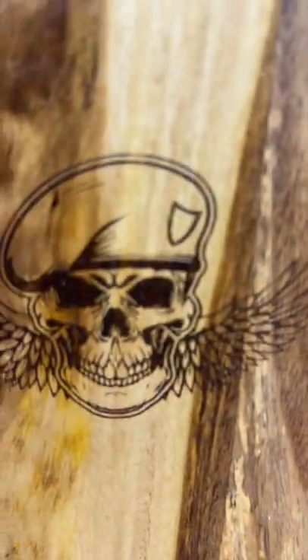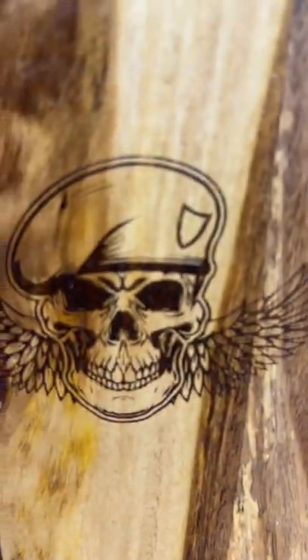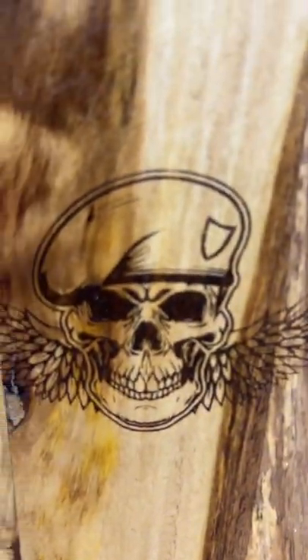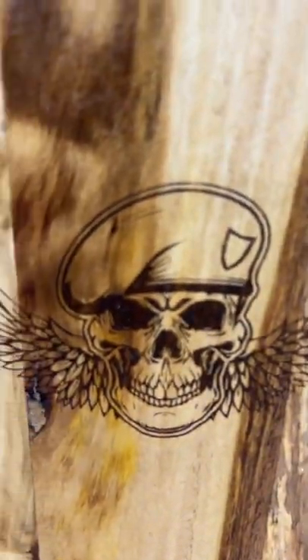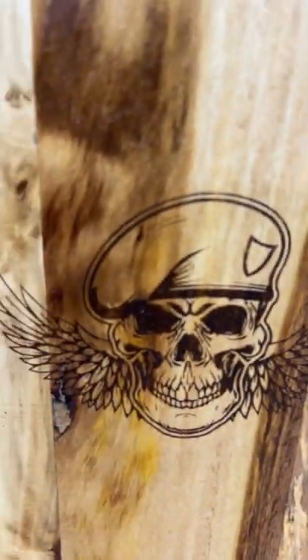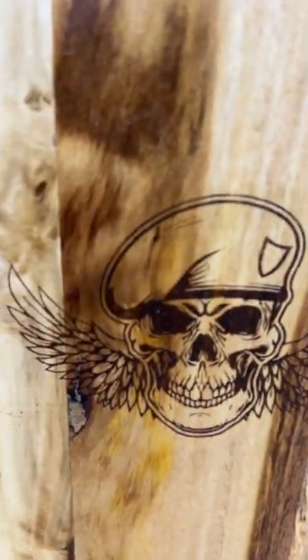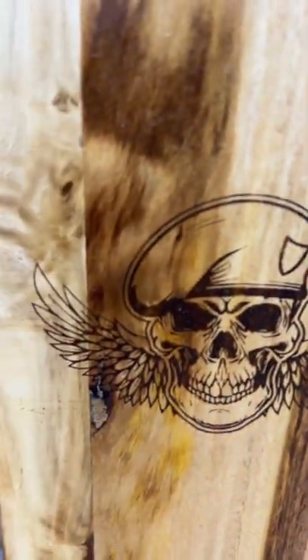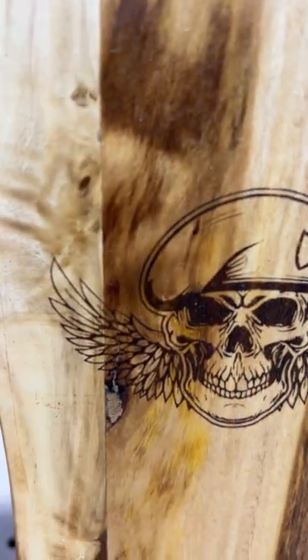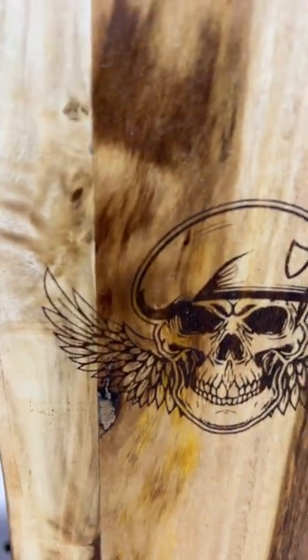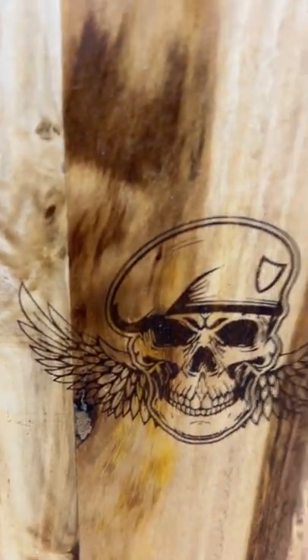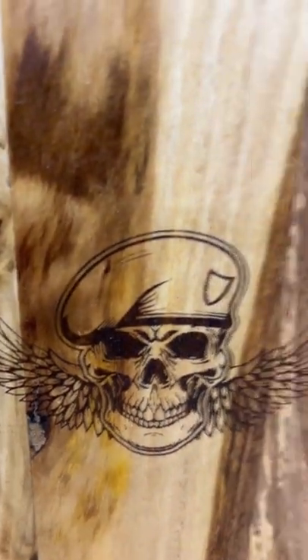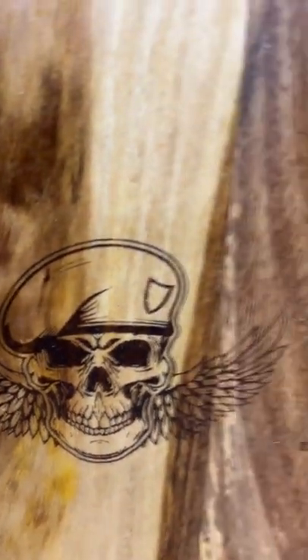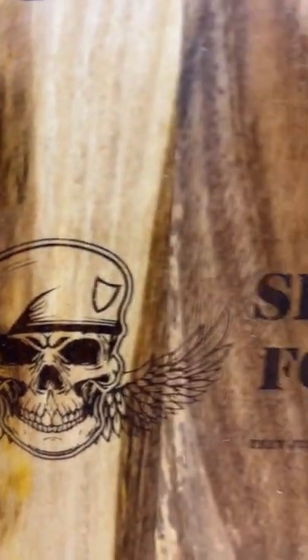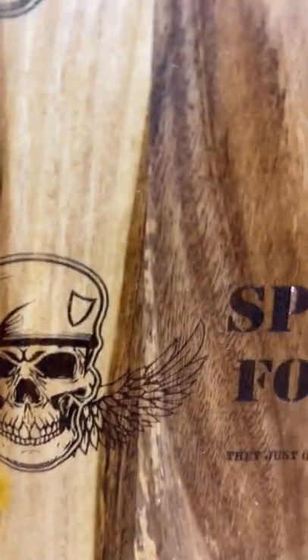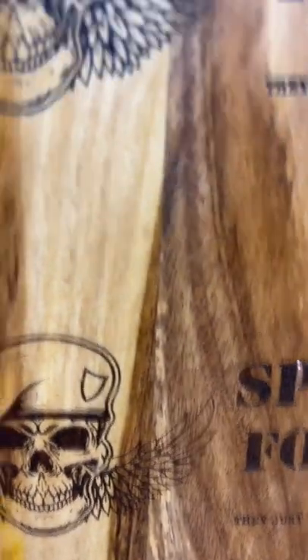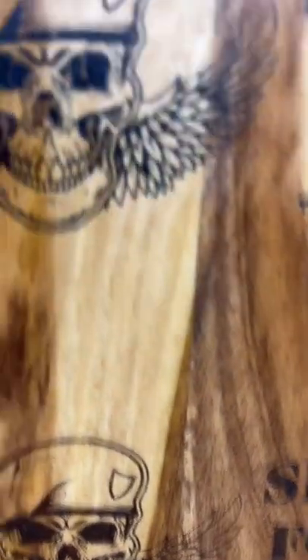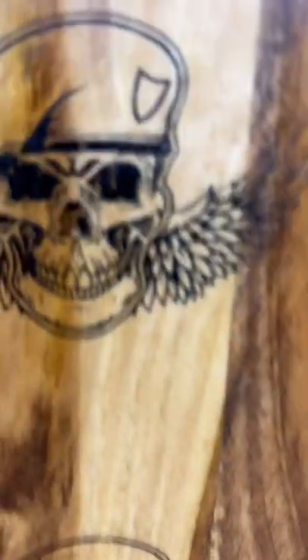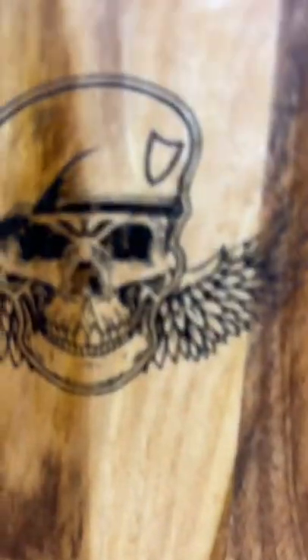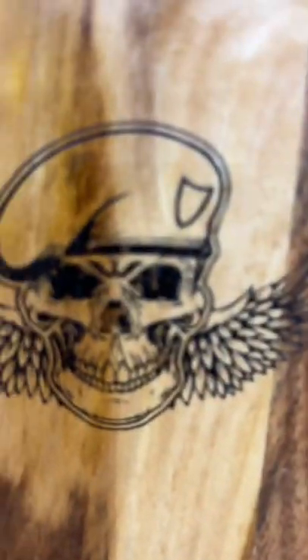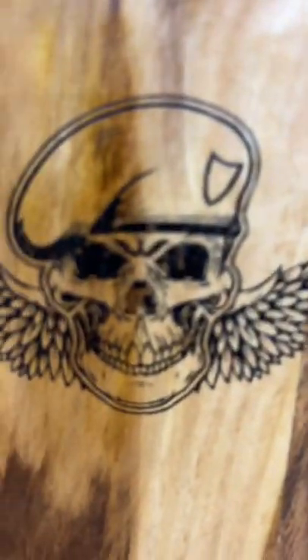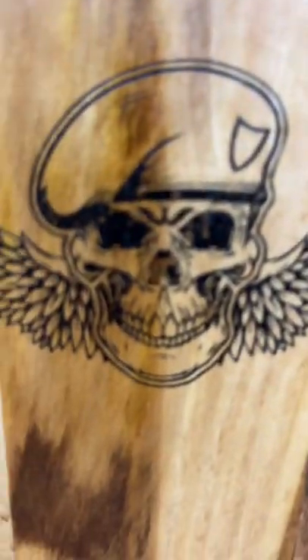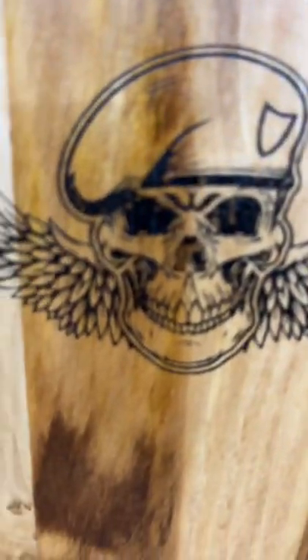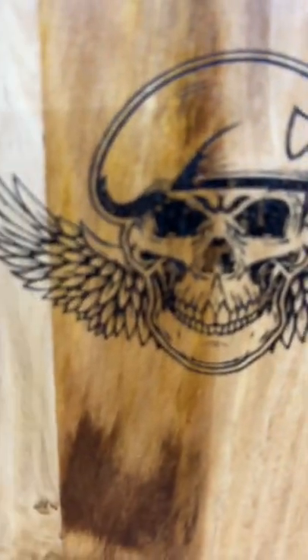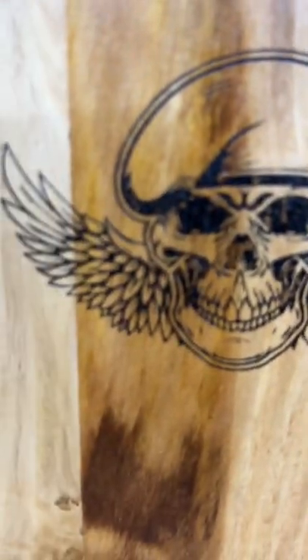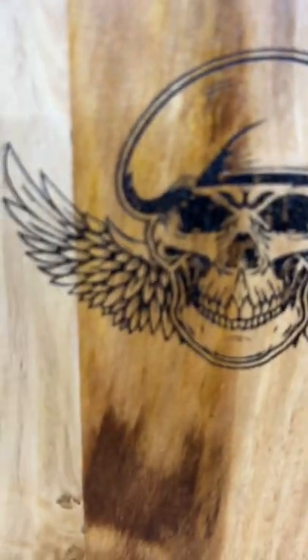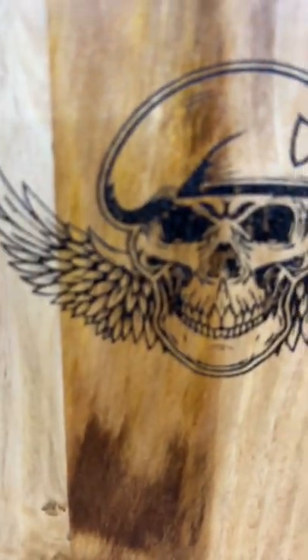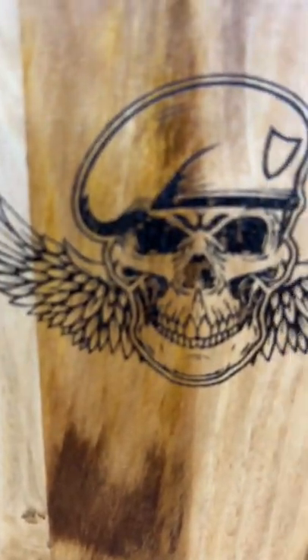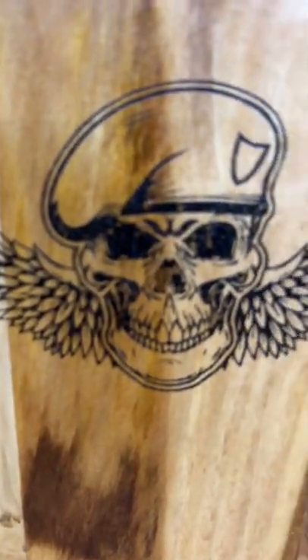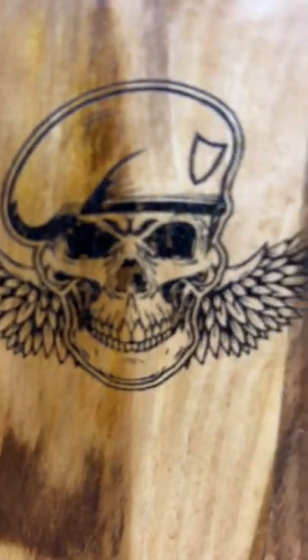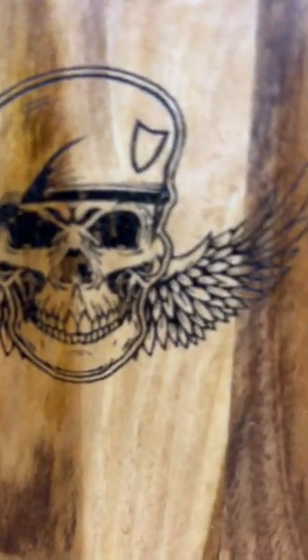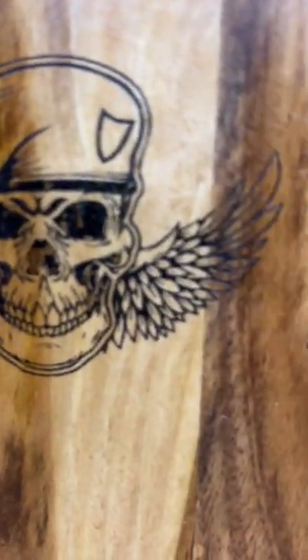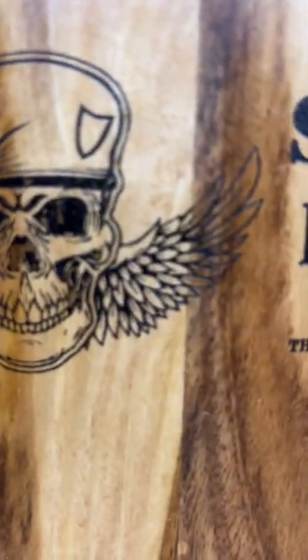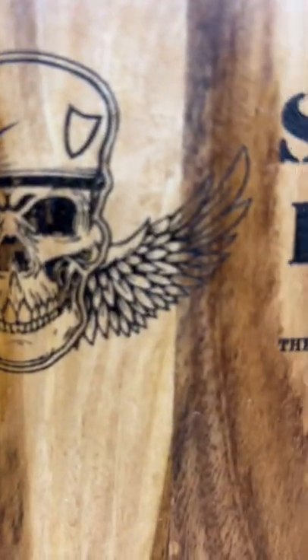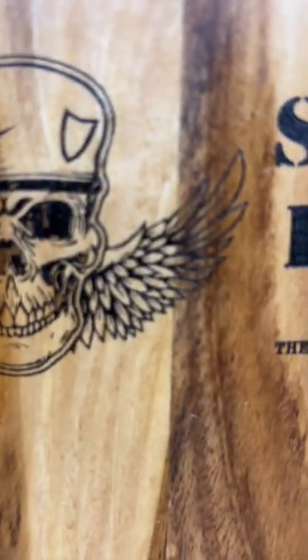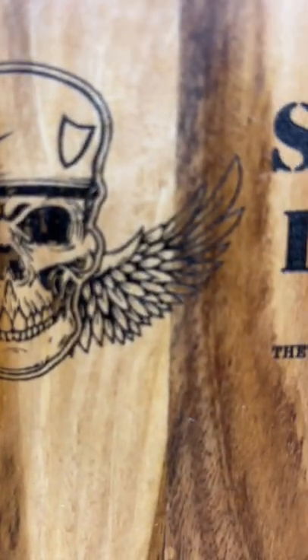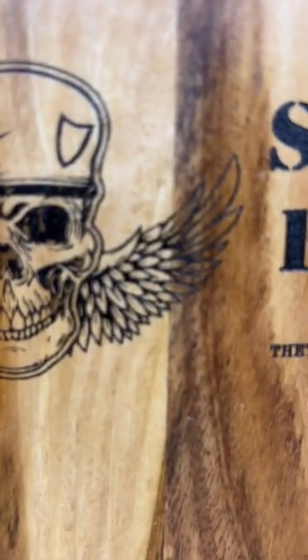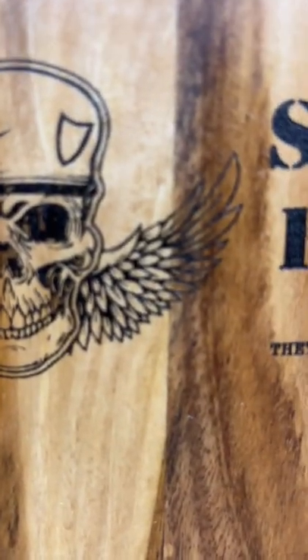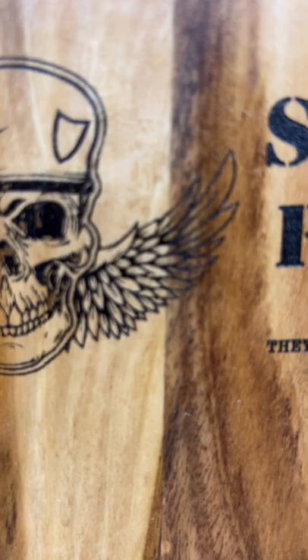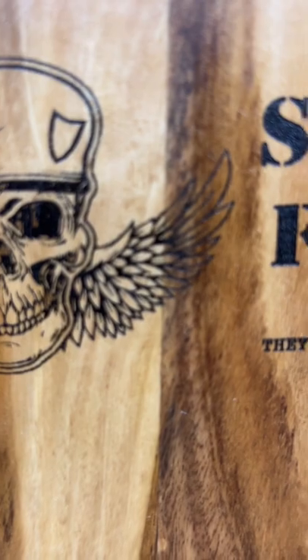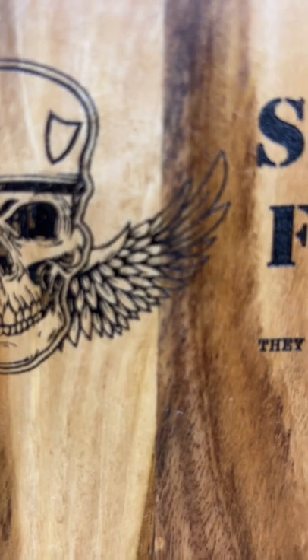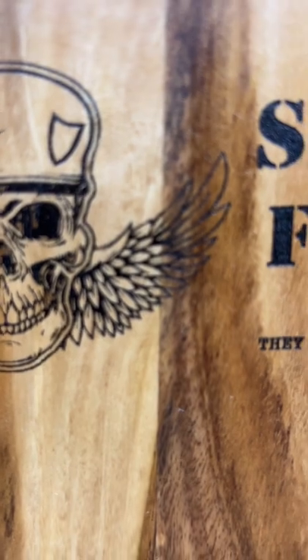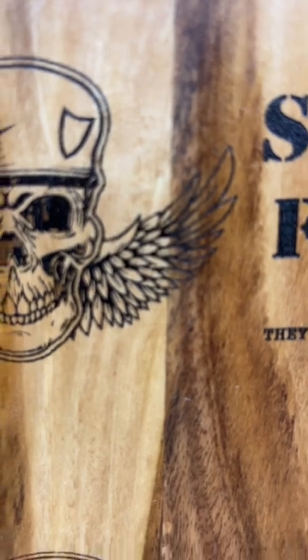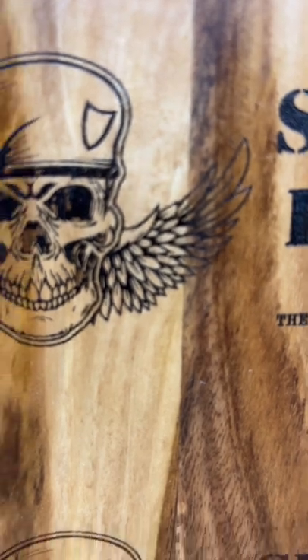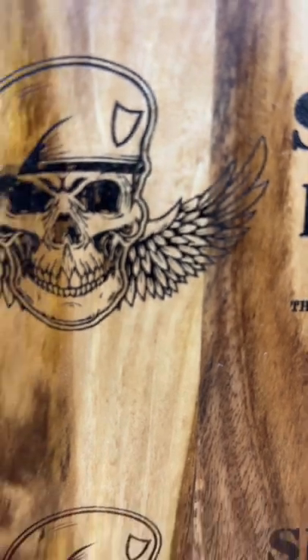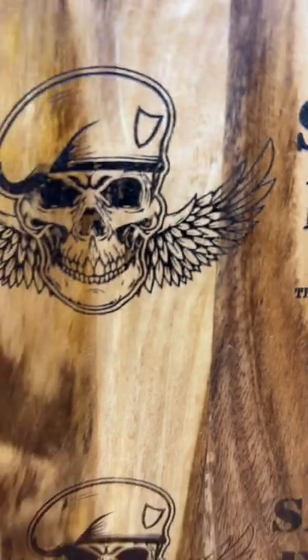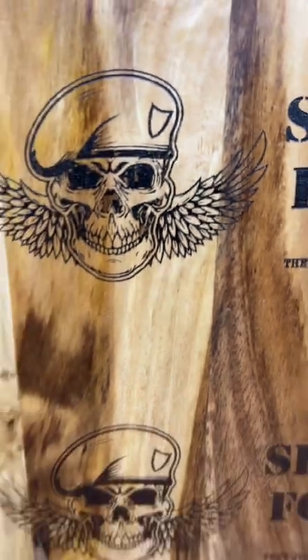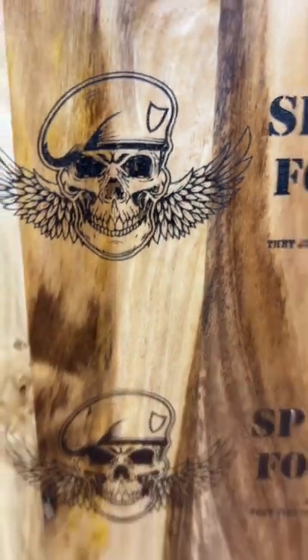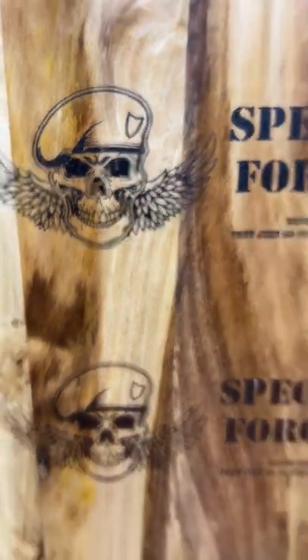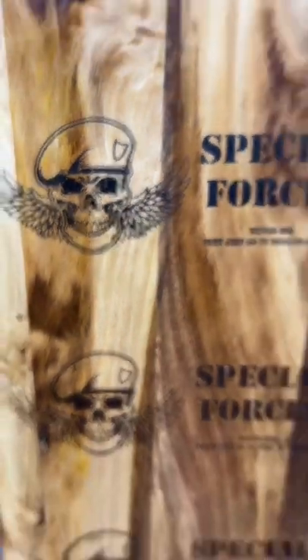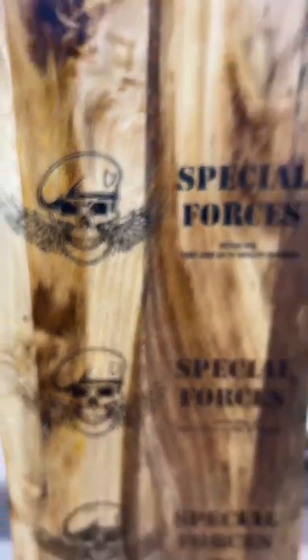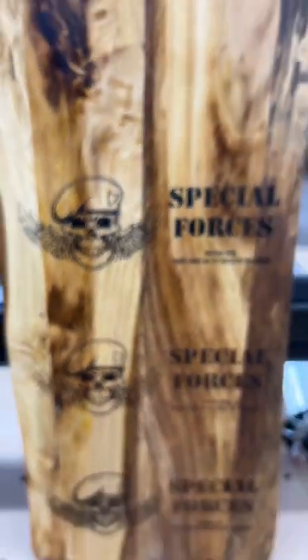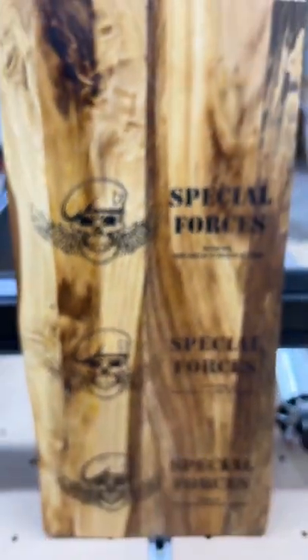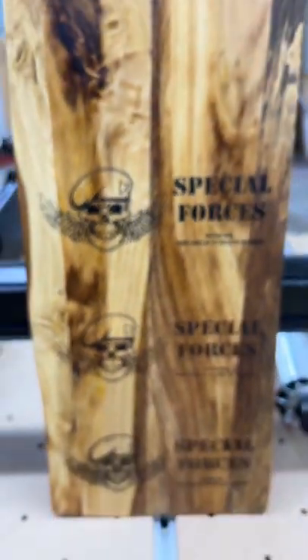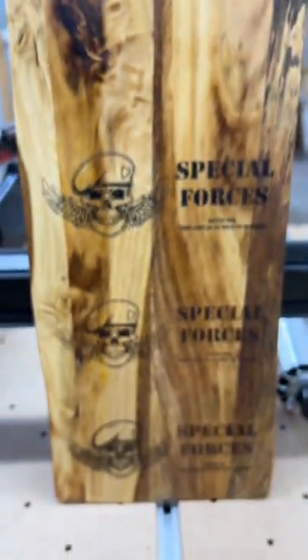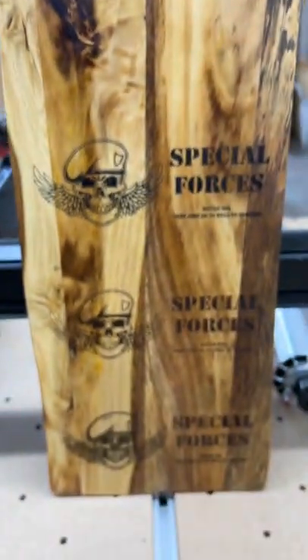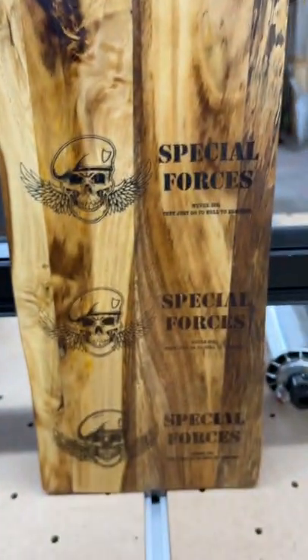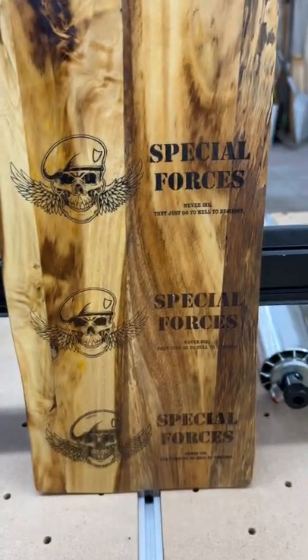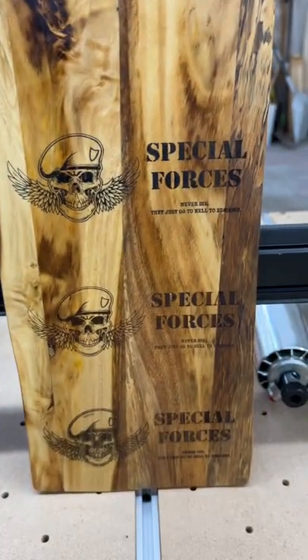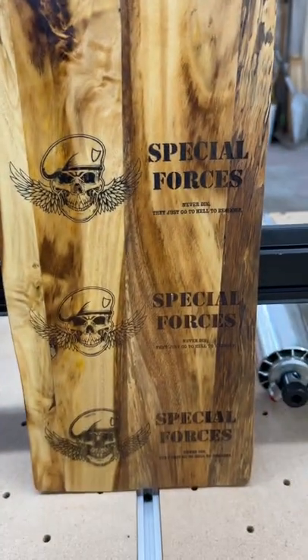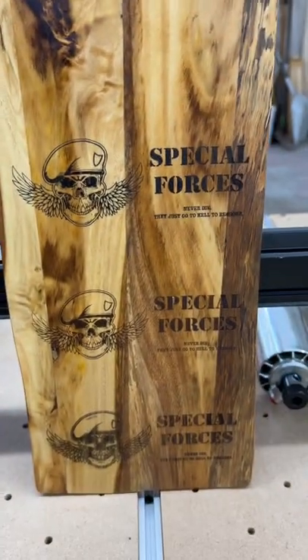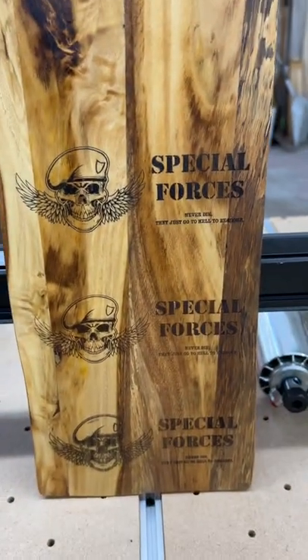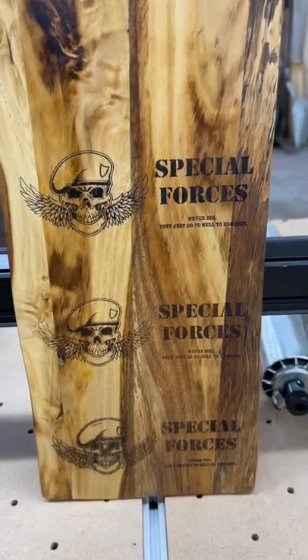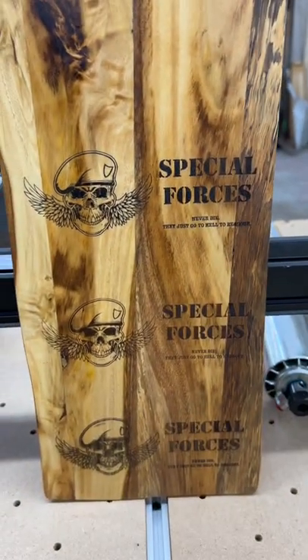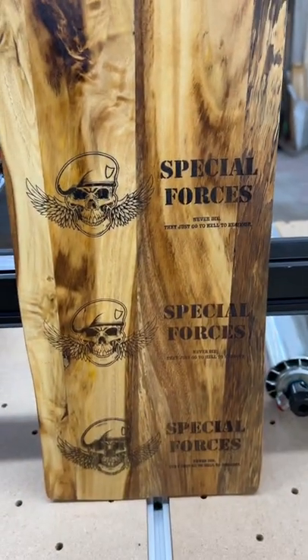Detail is definitely much better in the spray. Don't look at that — look at the wings. Which one do you like the best? Let me know.